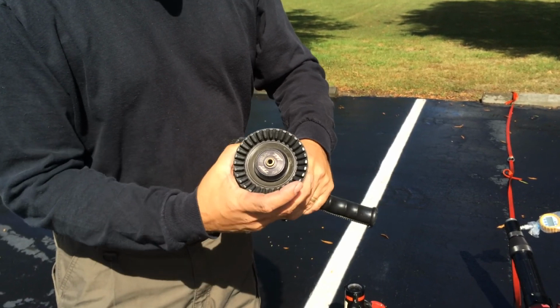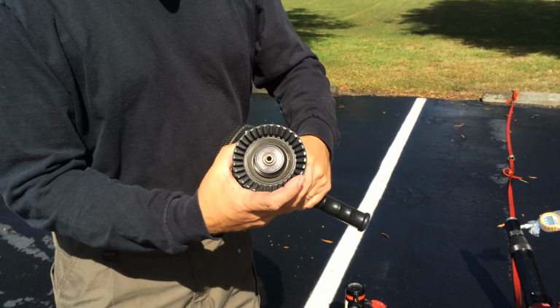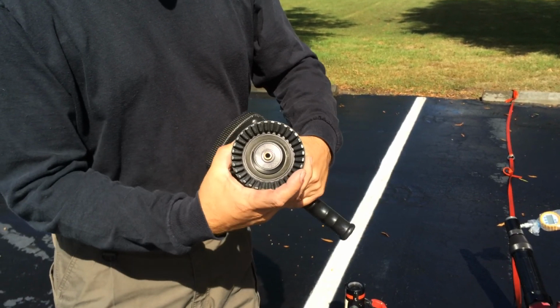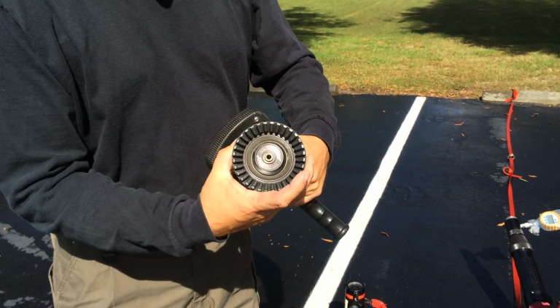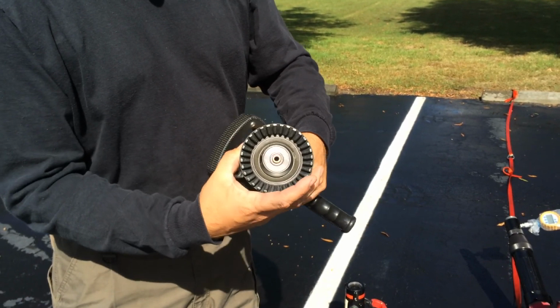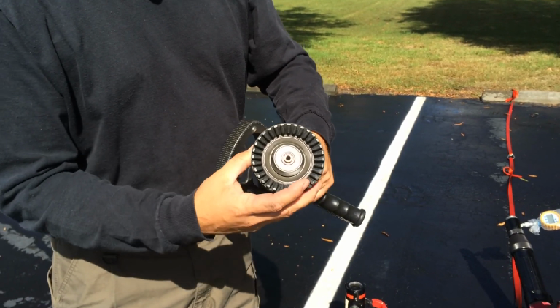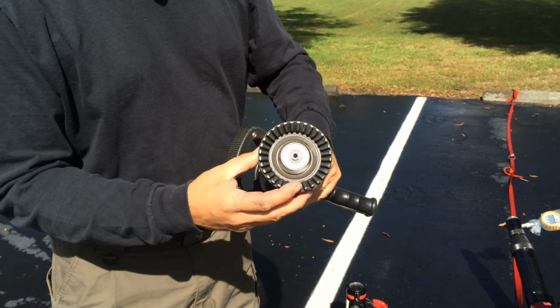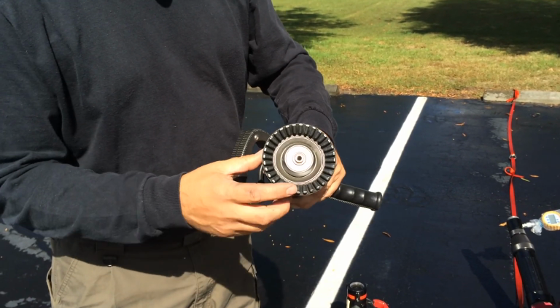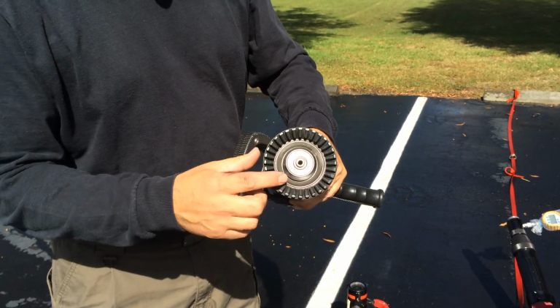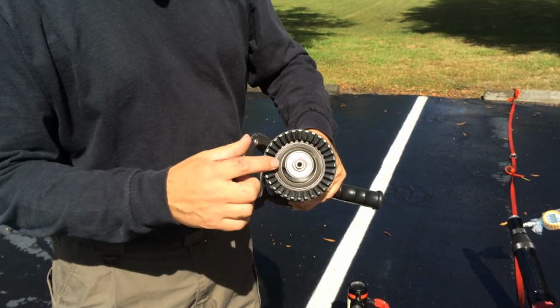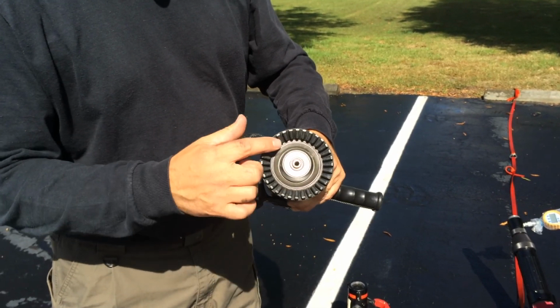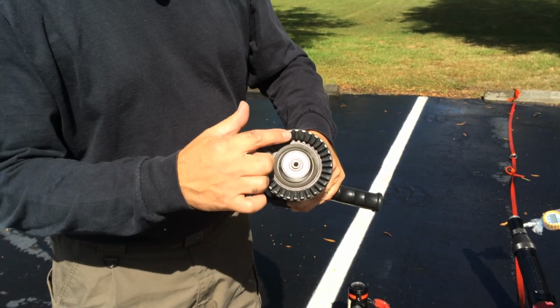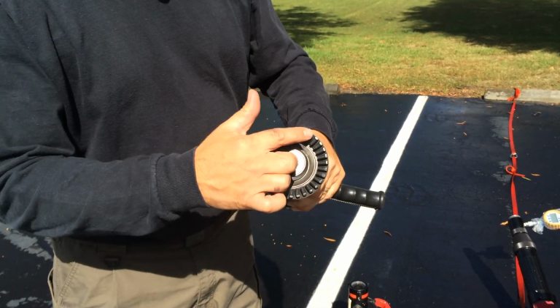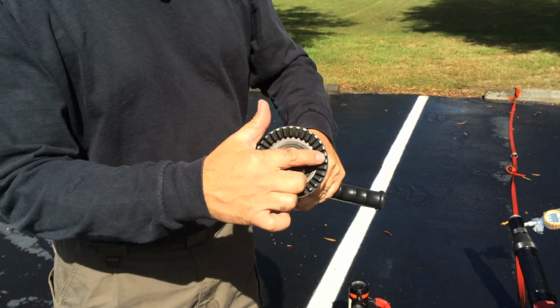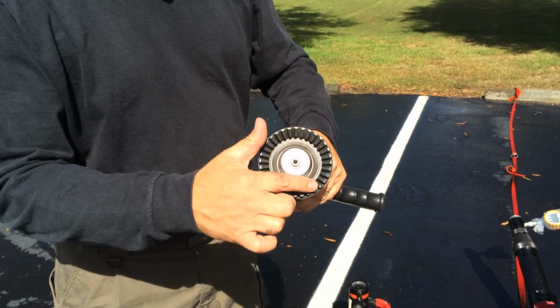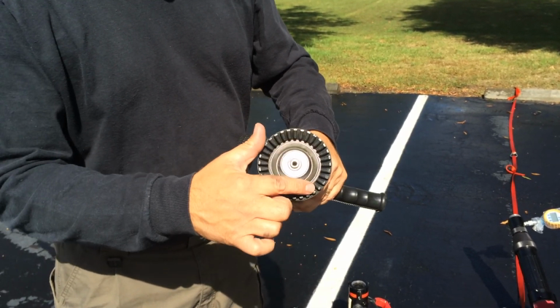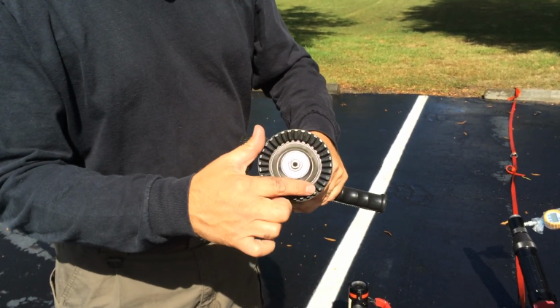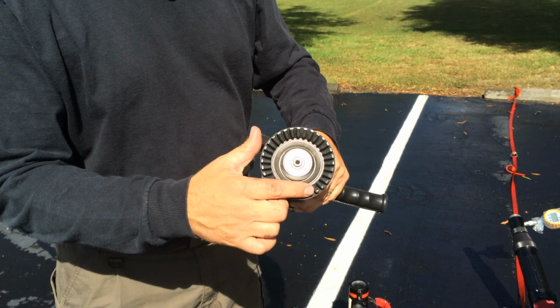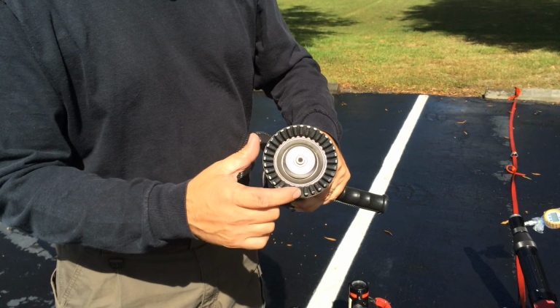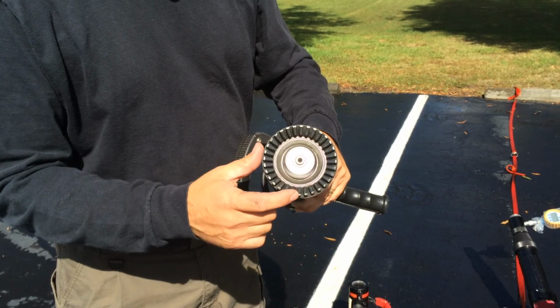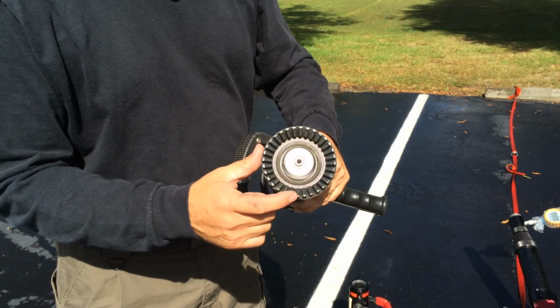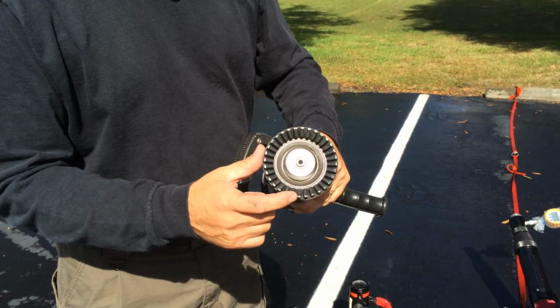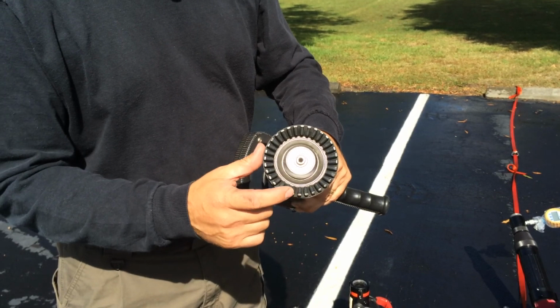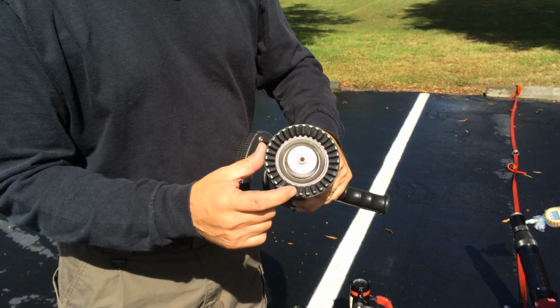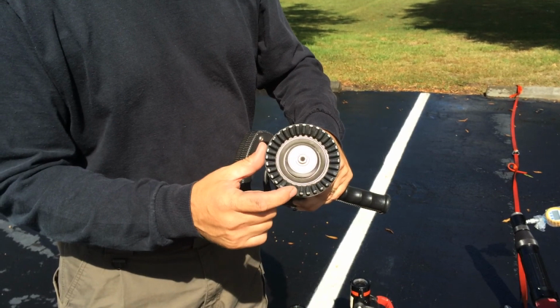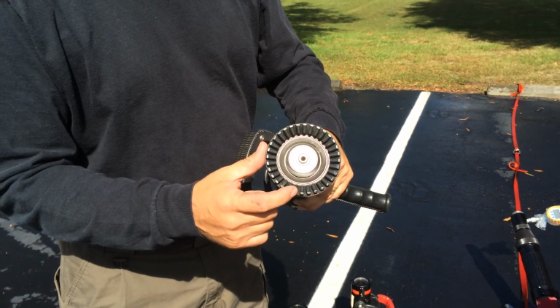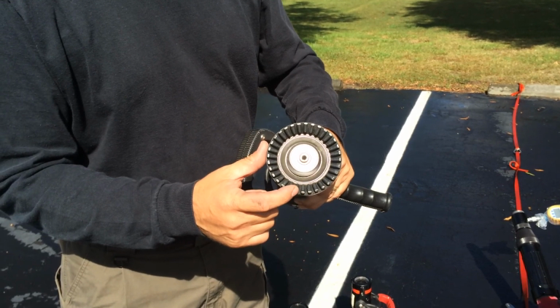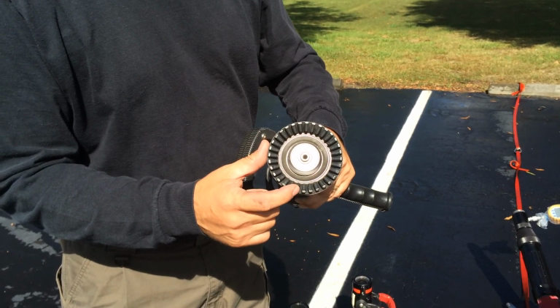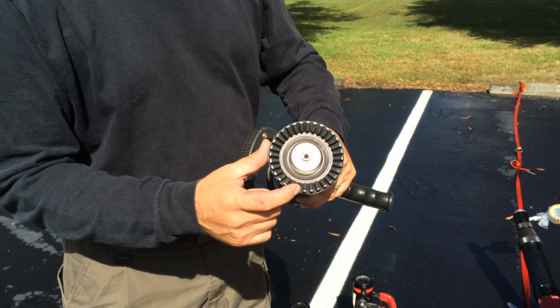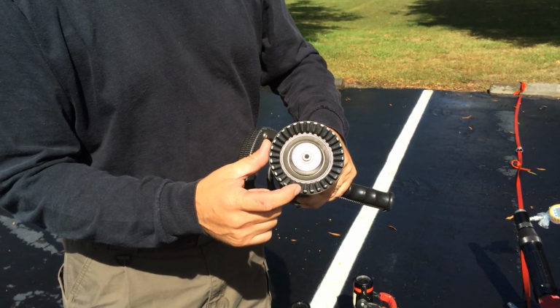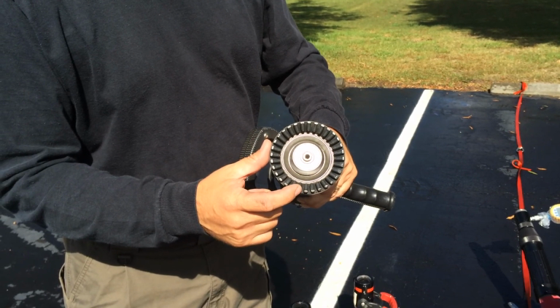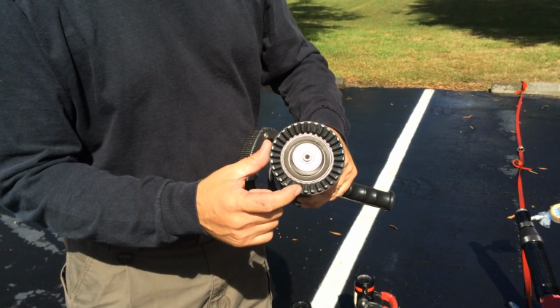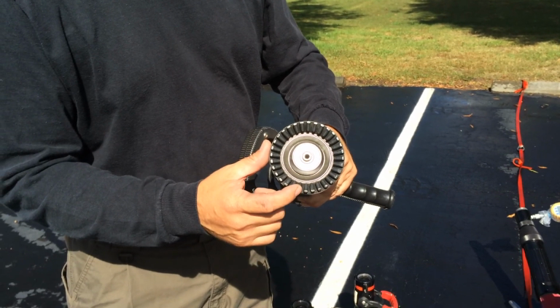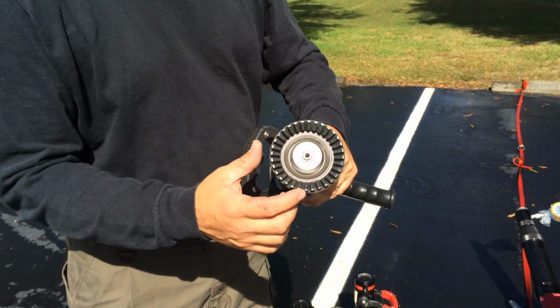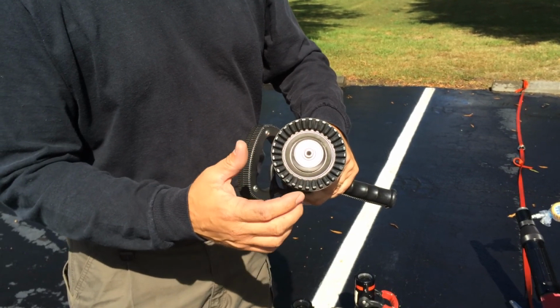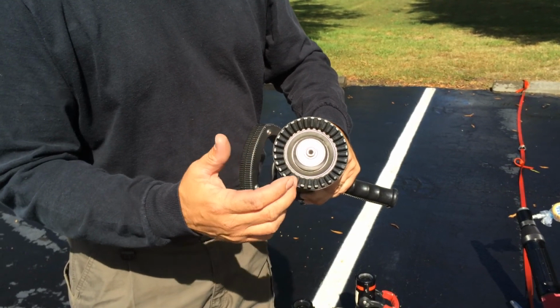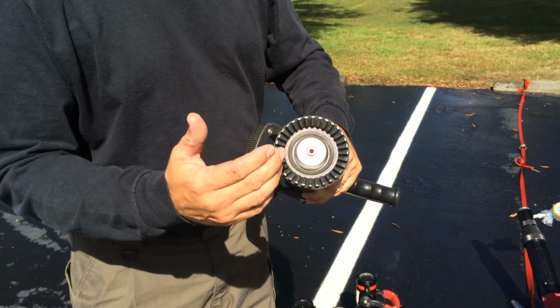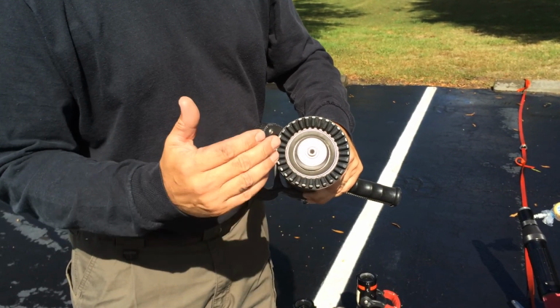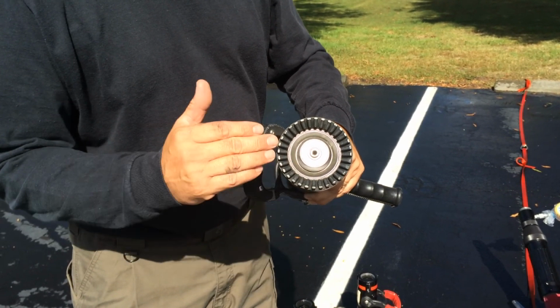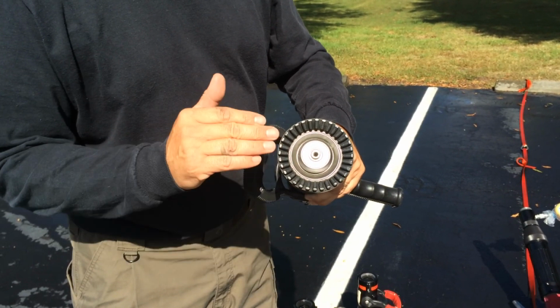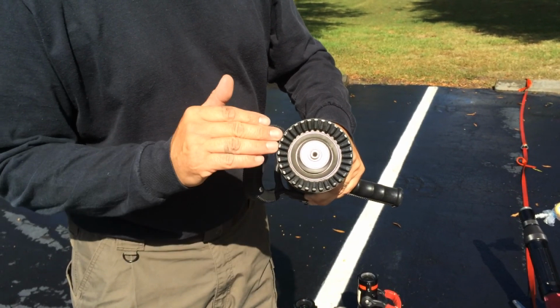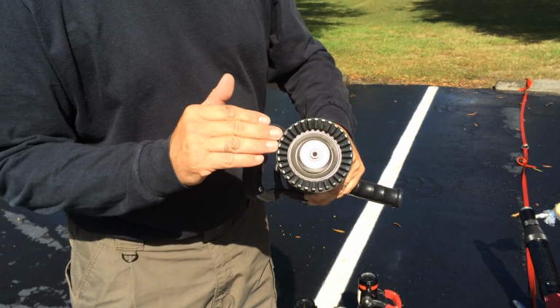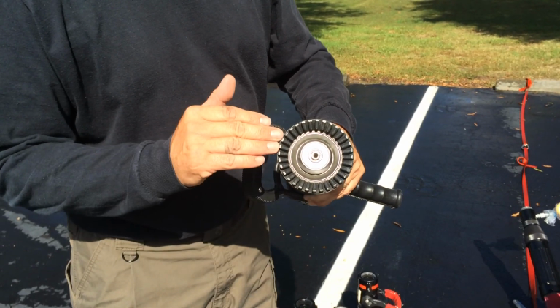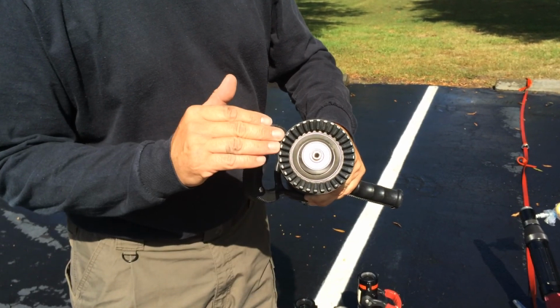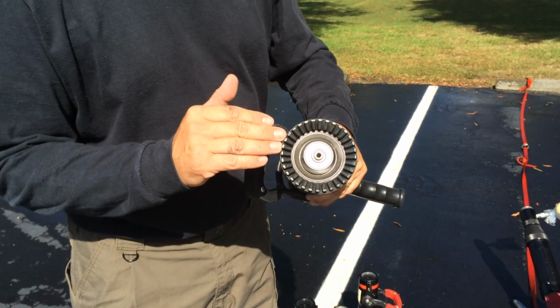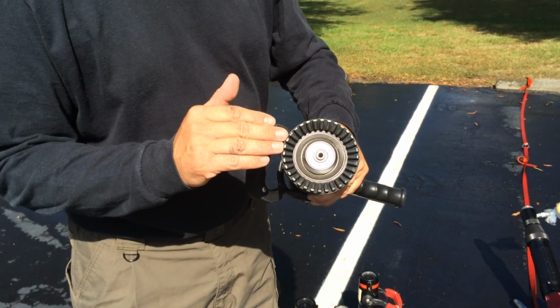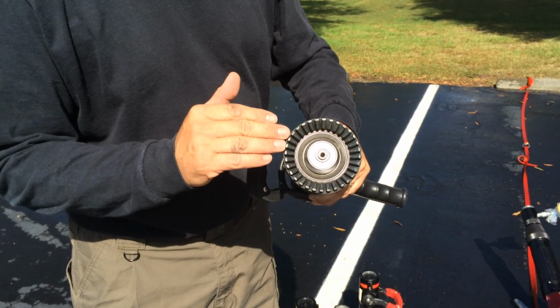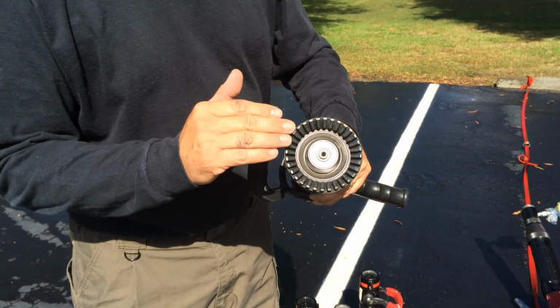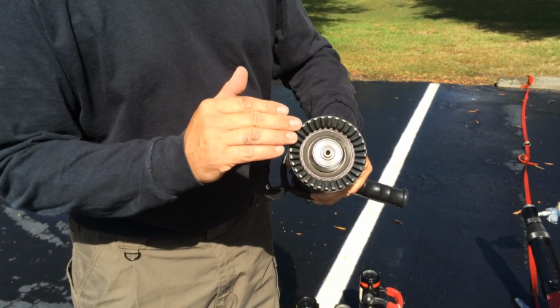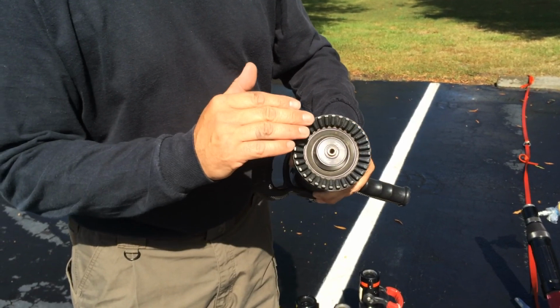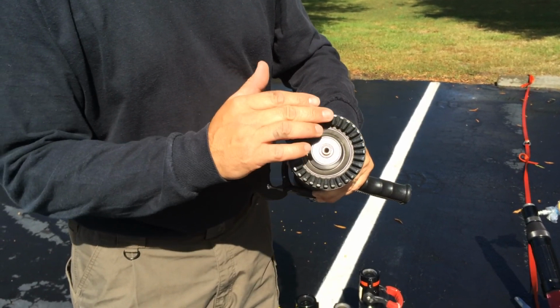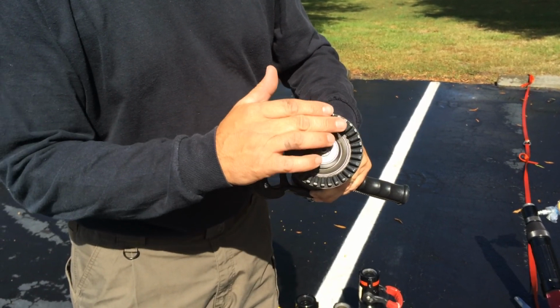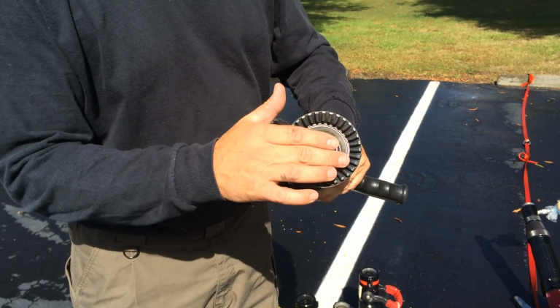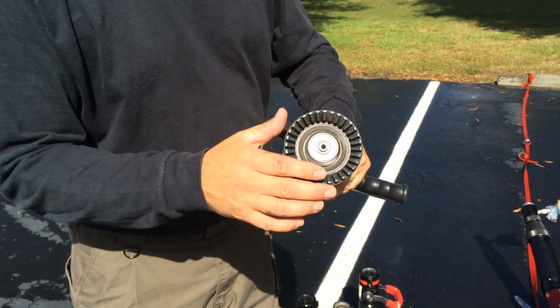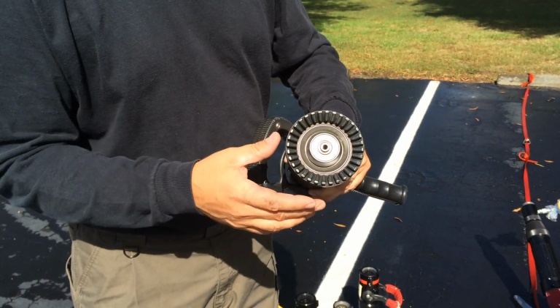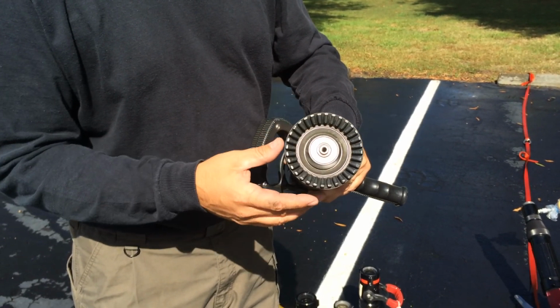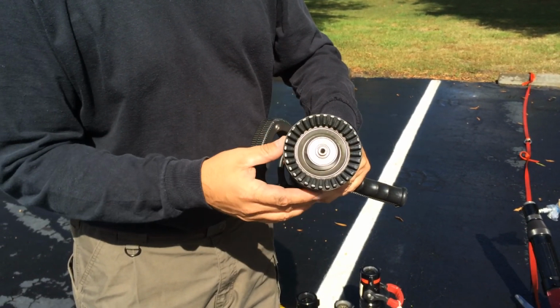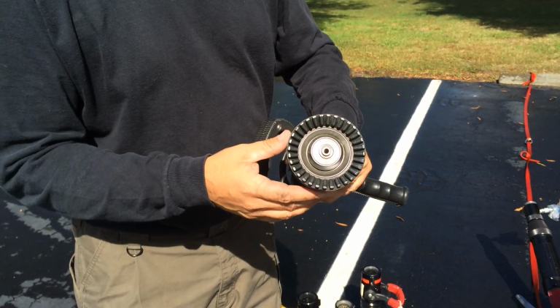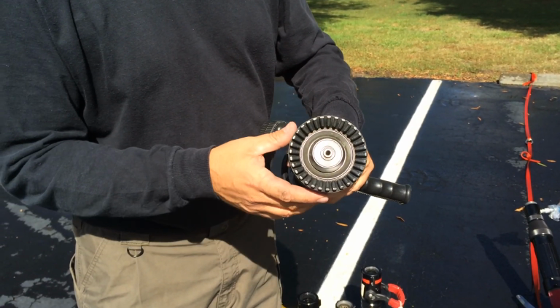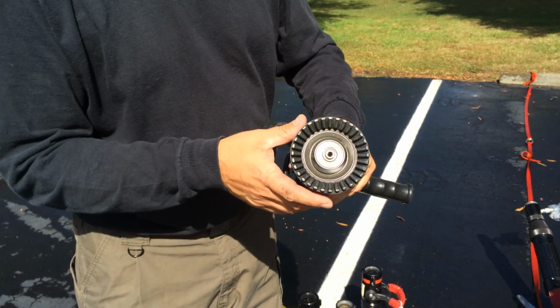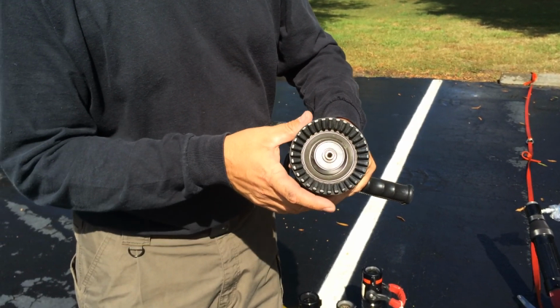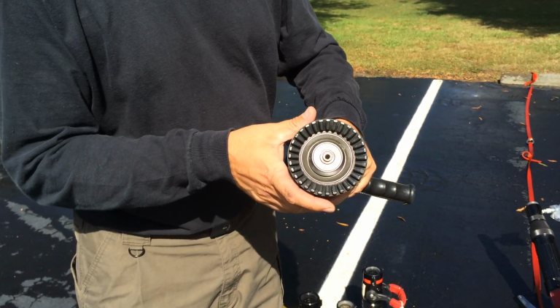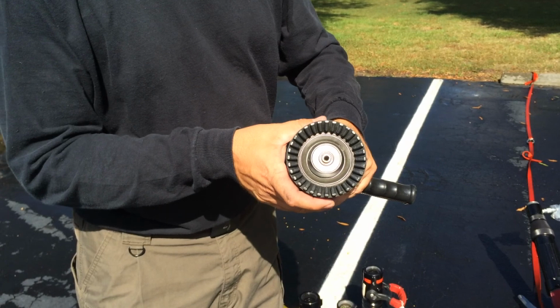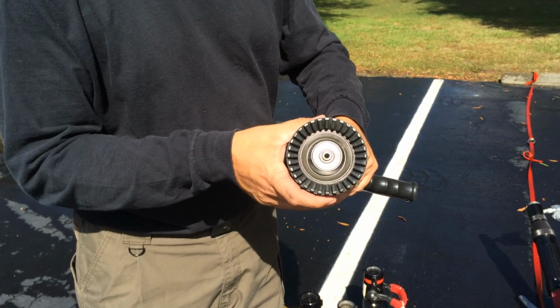If your nozzle is equipped with spinning teeth, you want to ensure that all the spinning teeth are intact. Or if they have fixed teeth, ensure that all the fixed teeth are still intact.